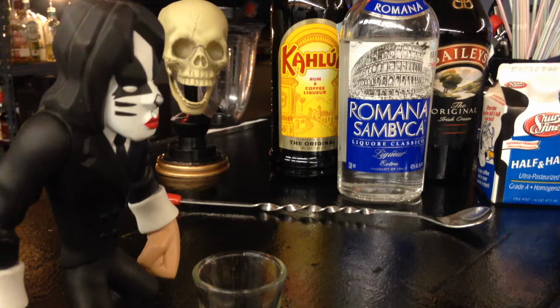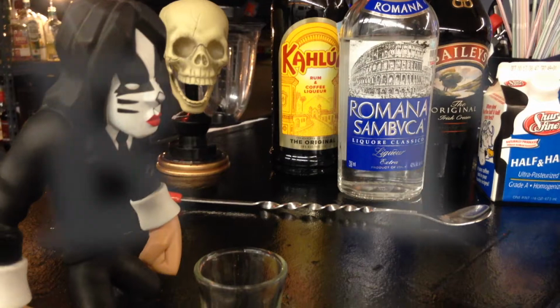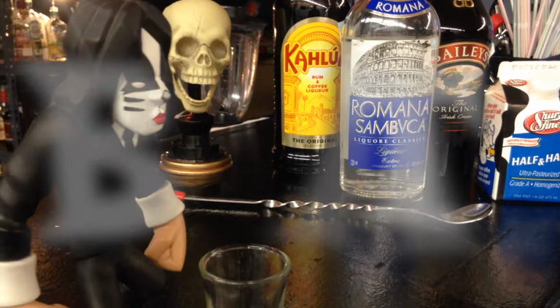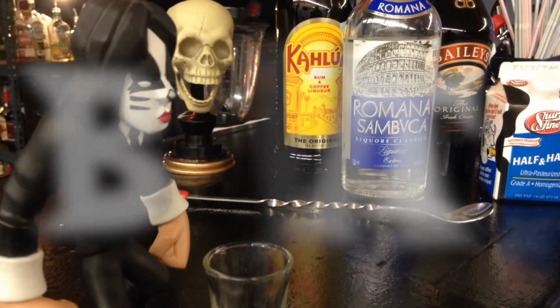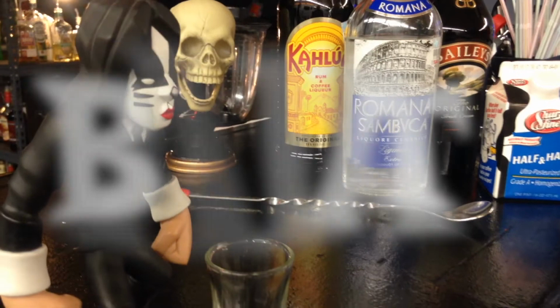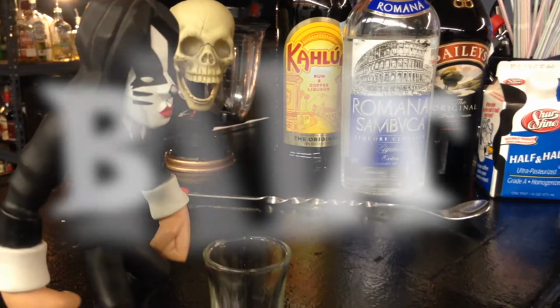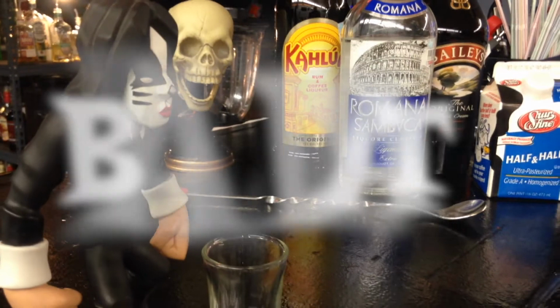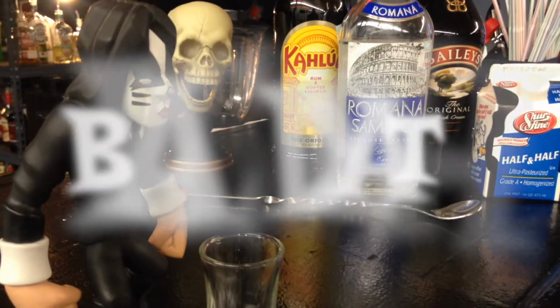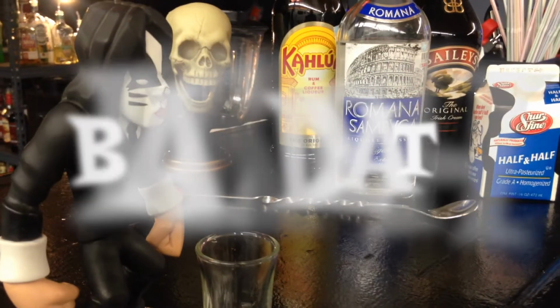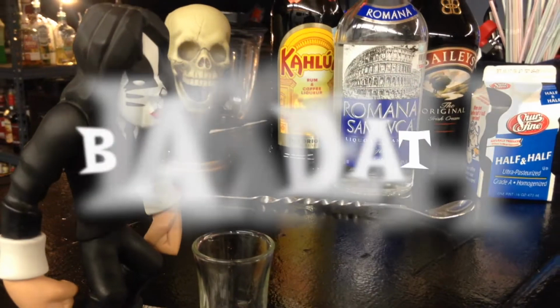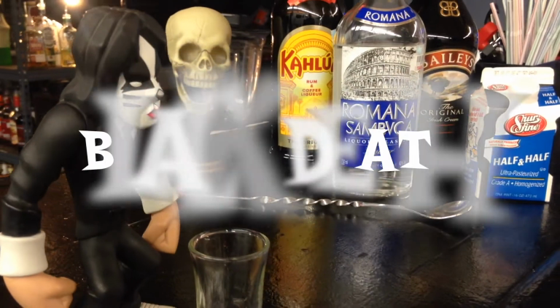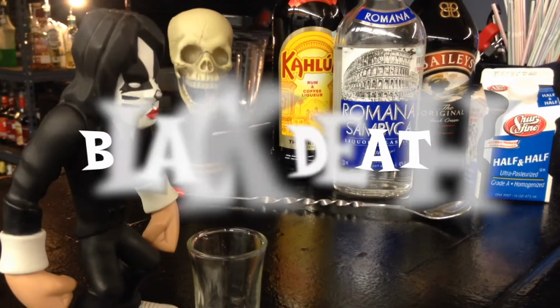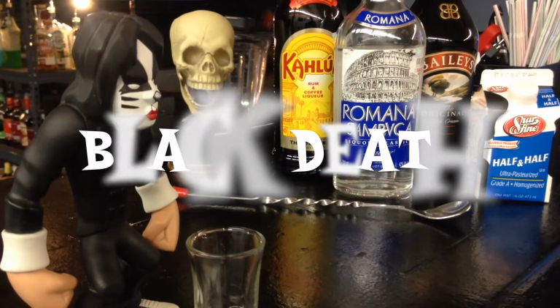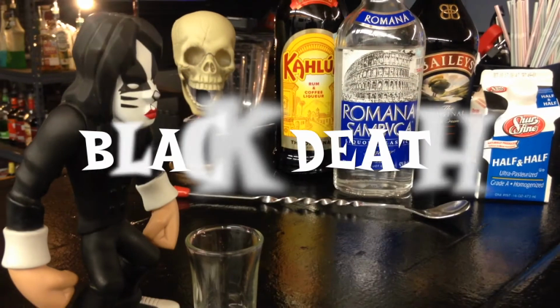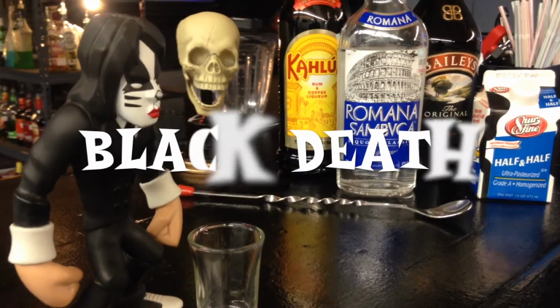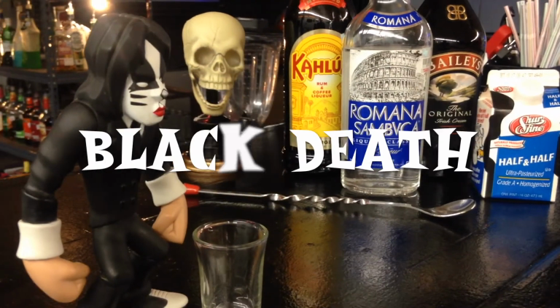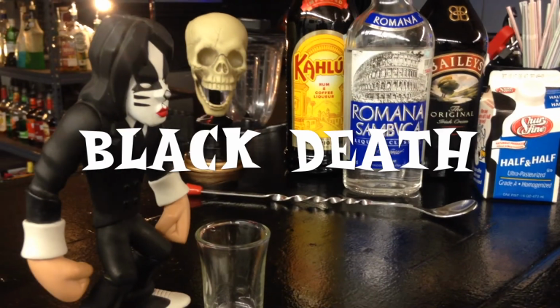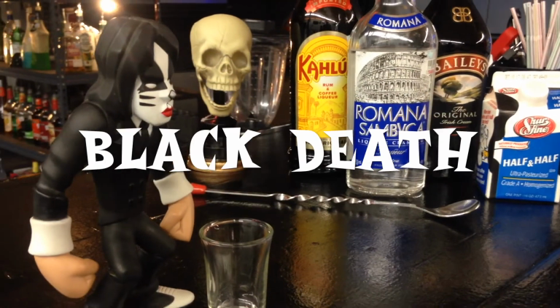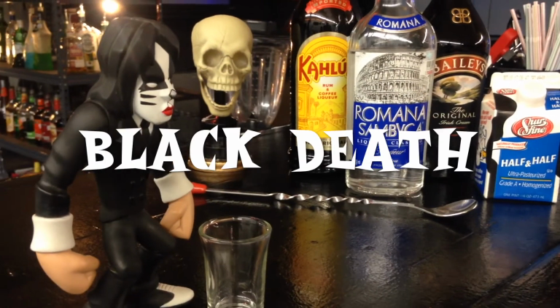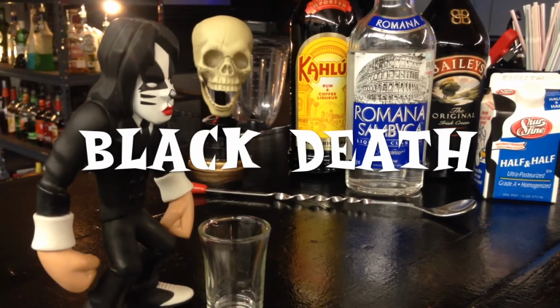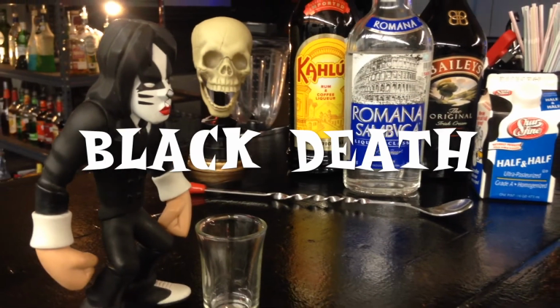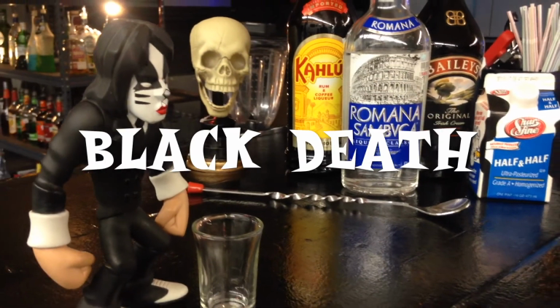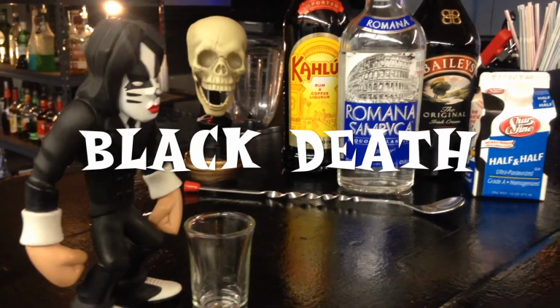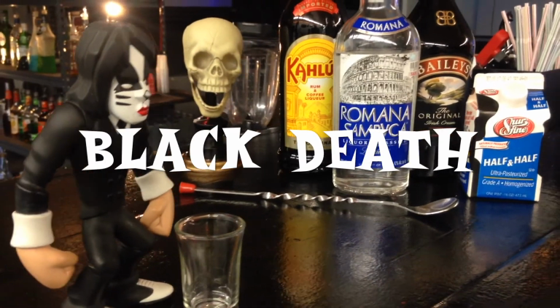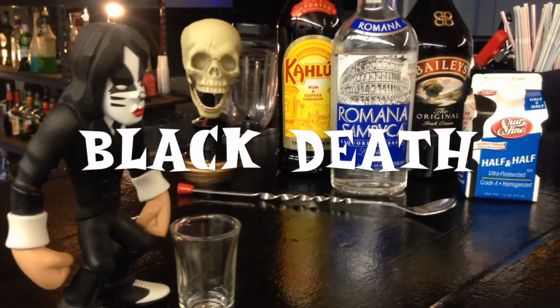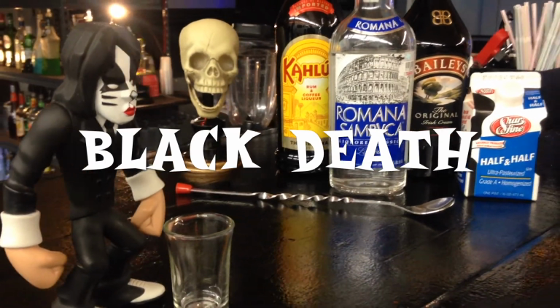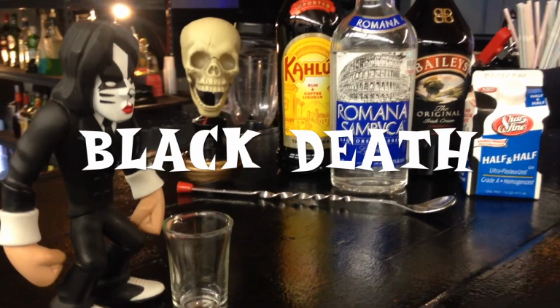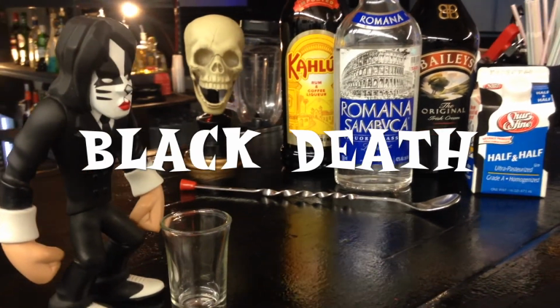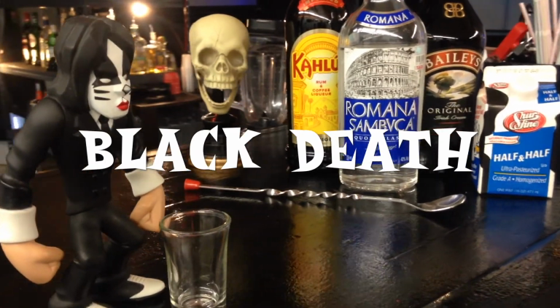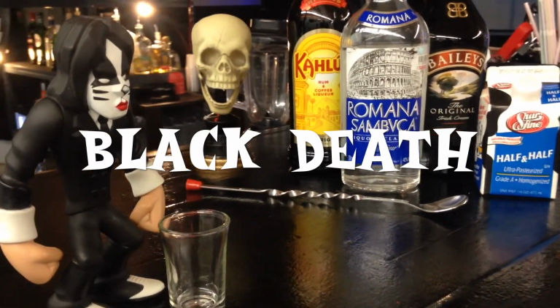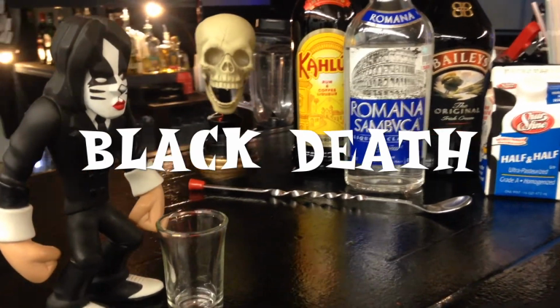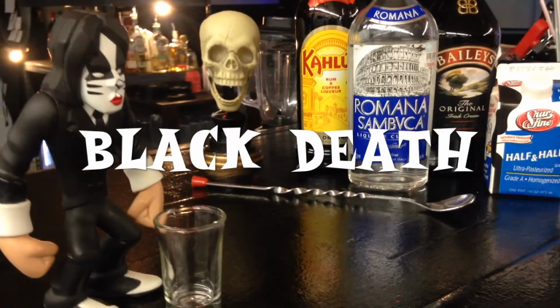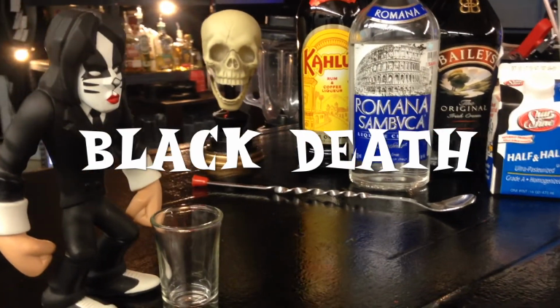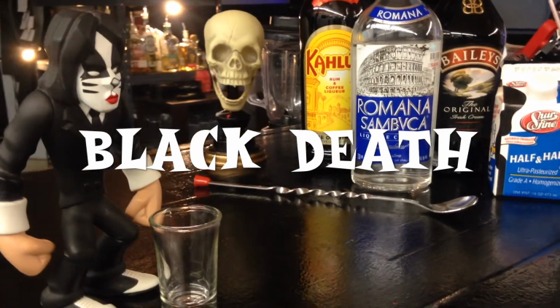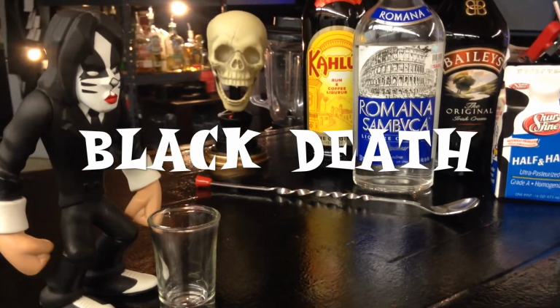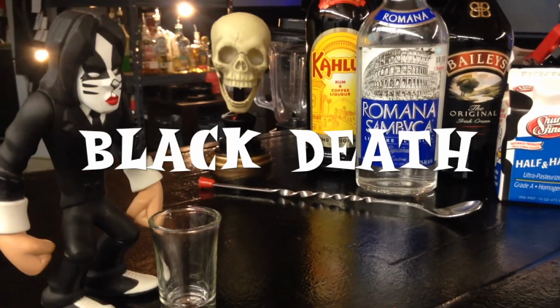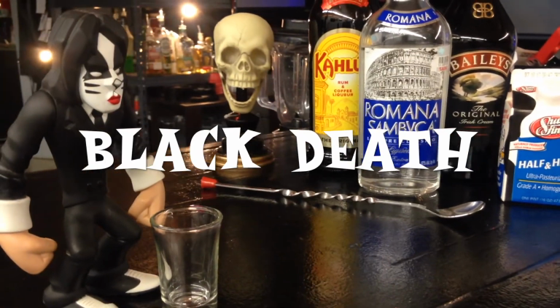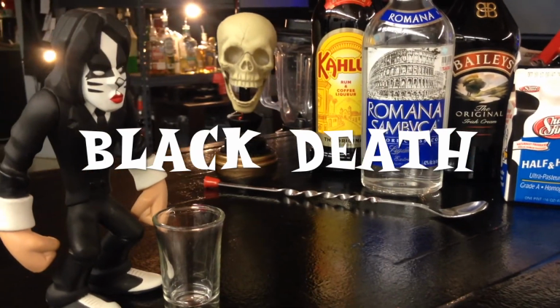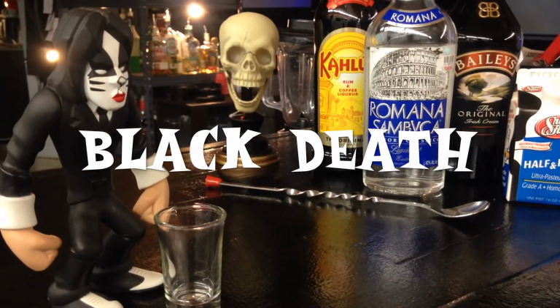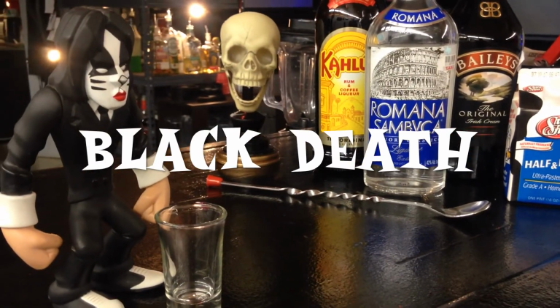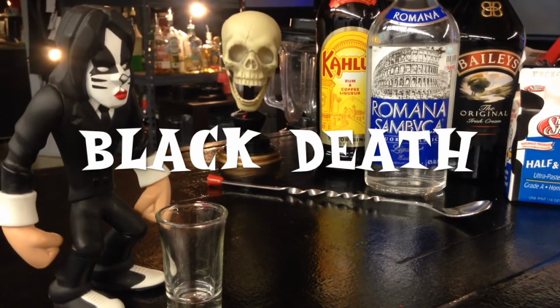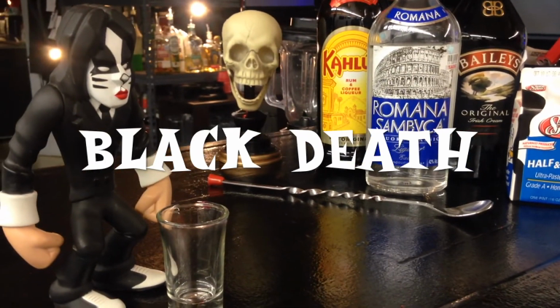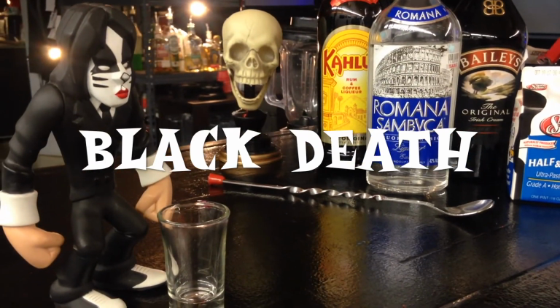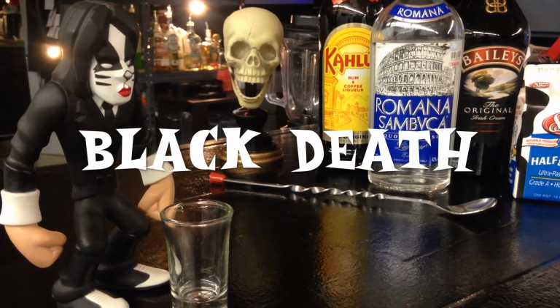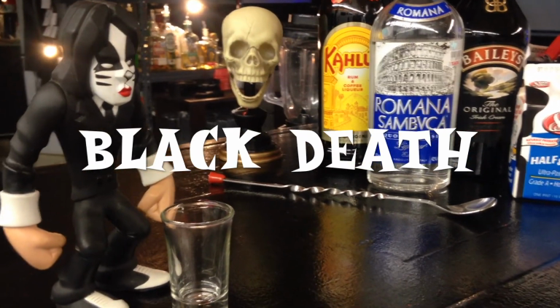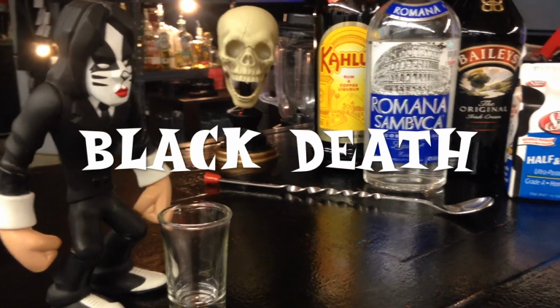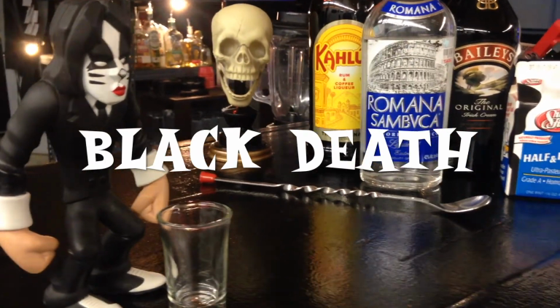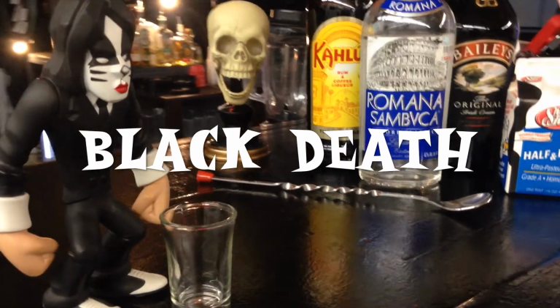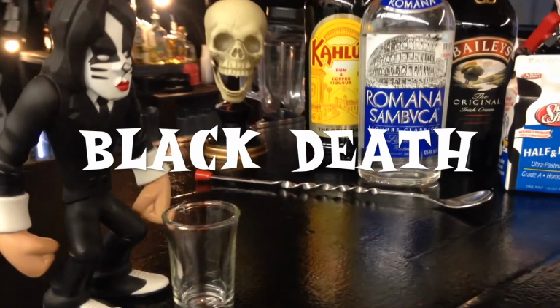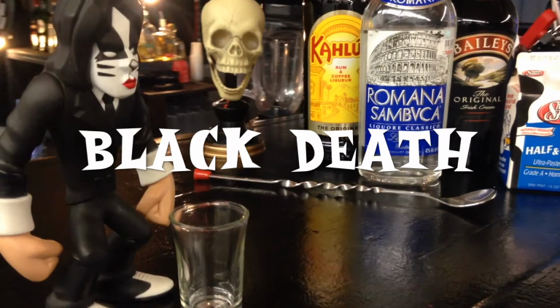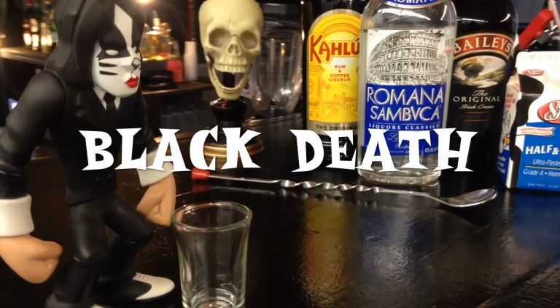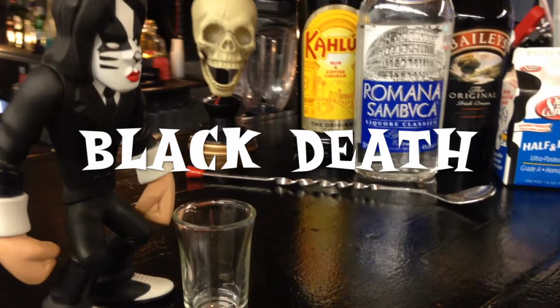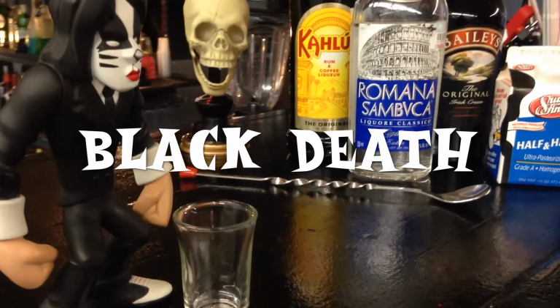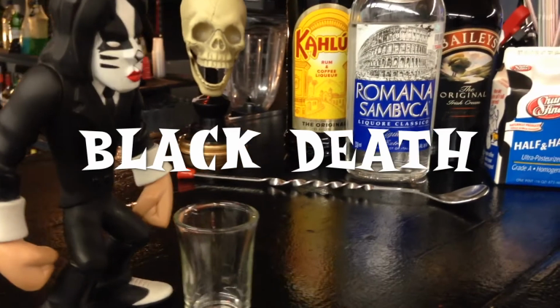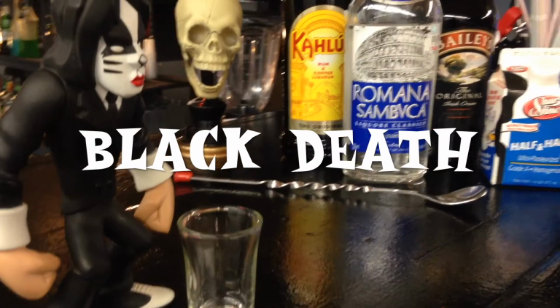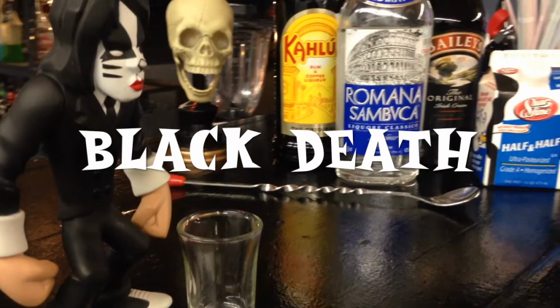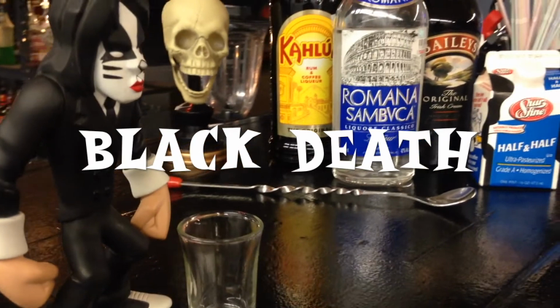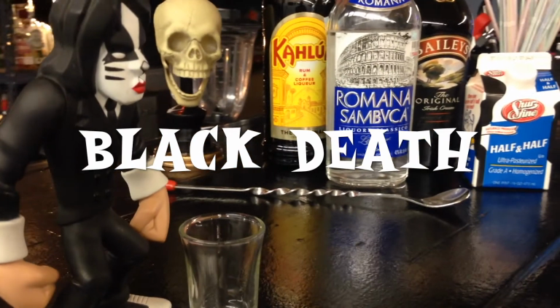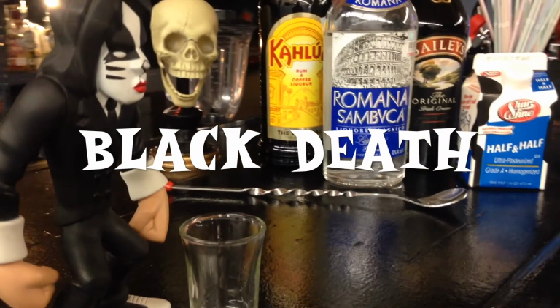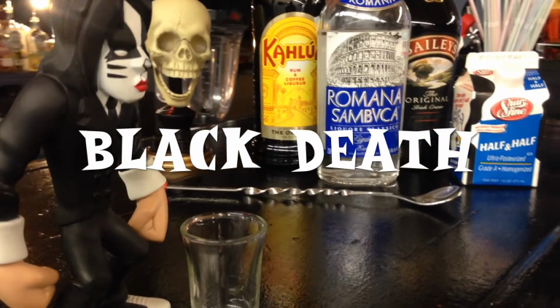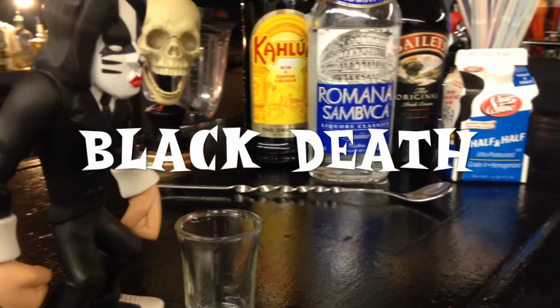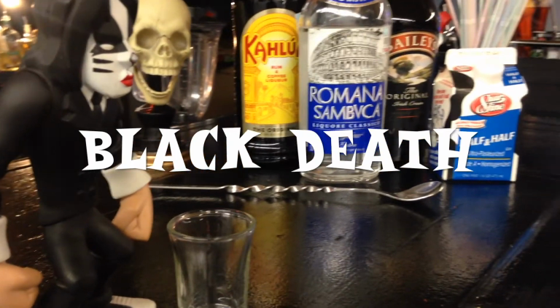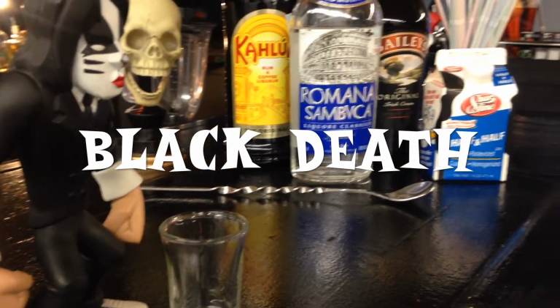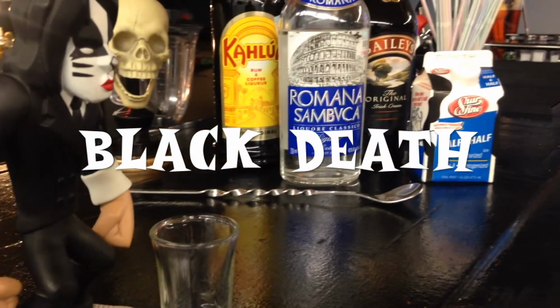Ready to do a spooky drink for Halloween? Let me introduce to you Black Death.